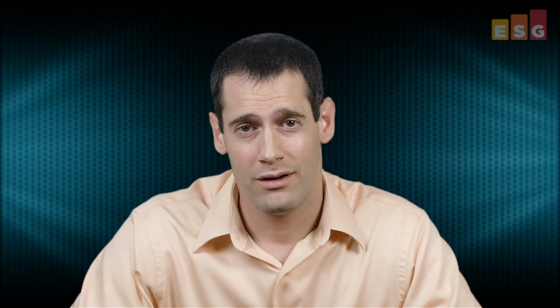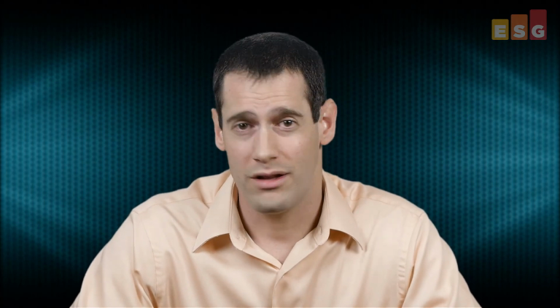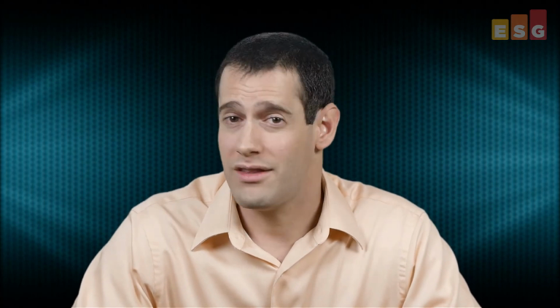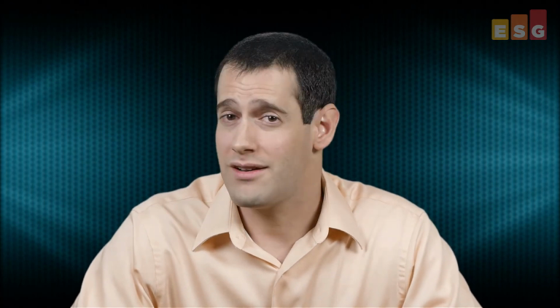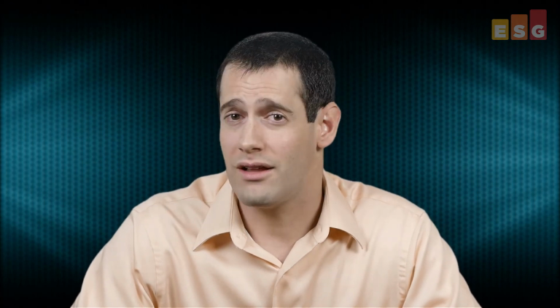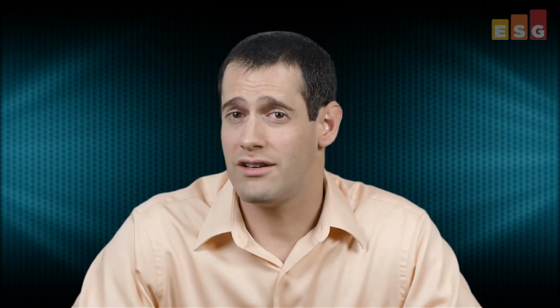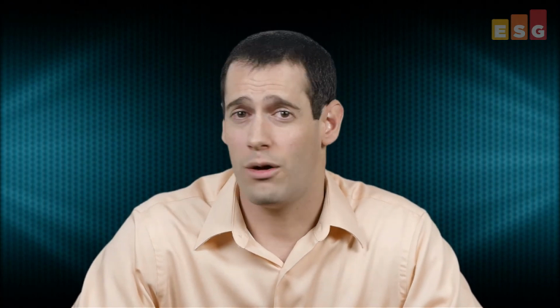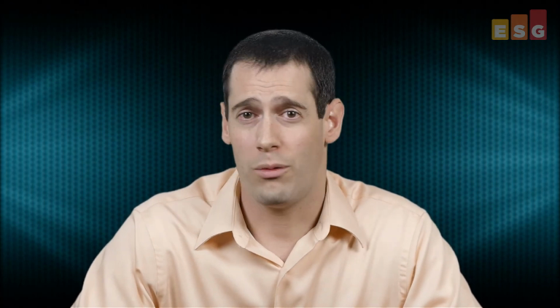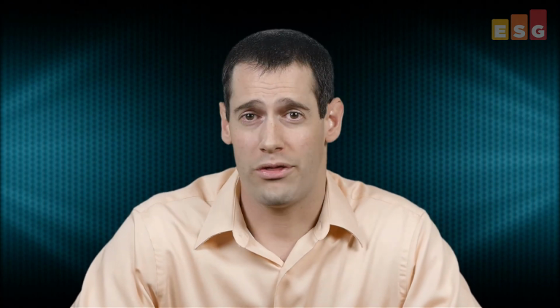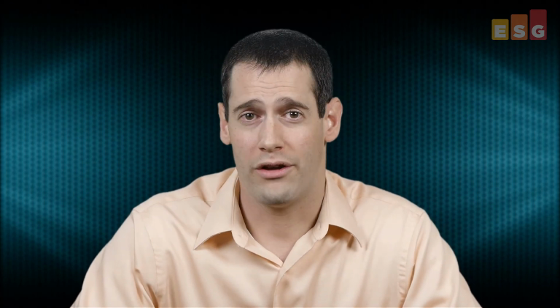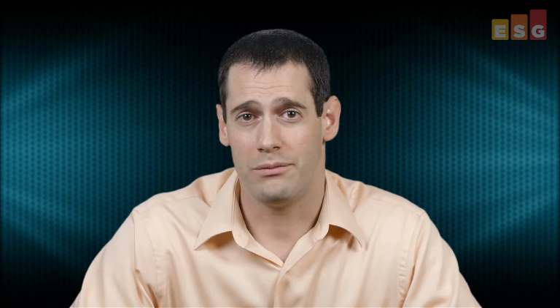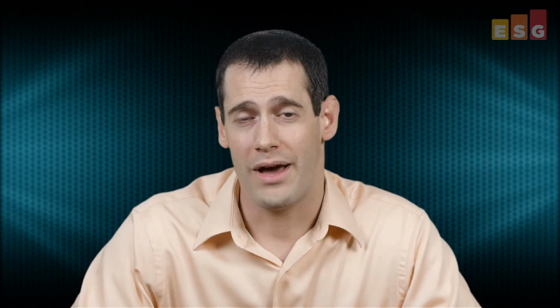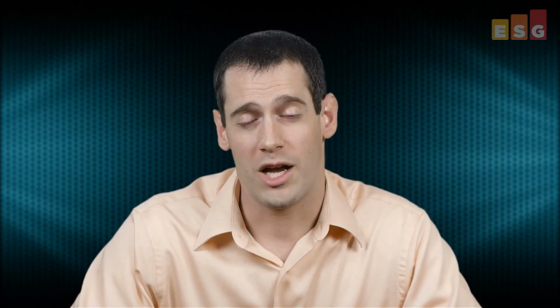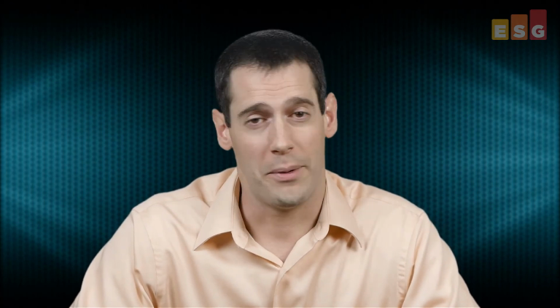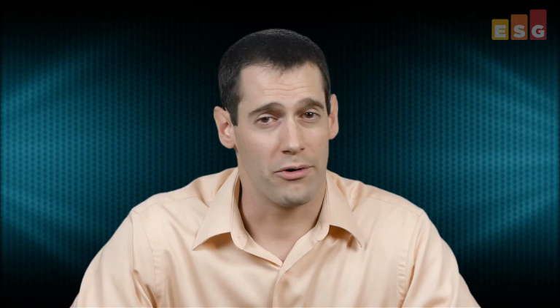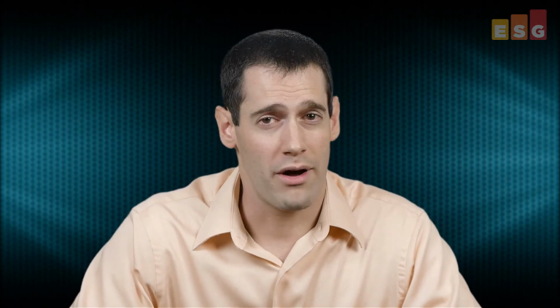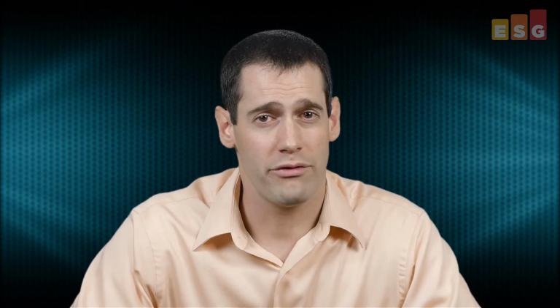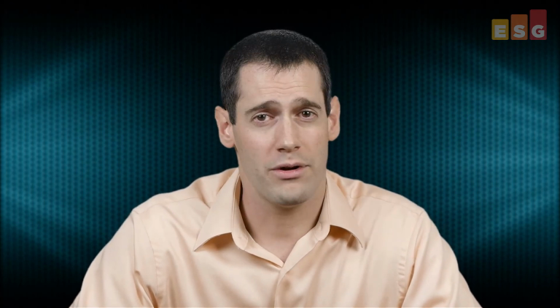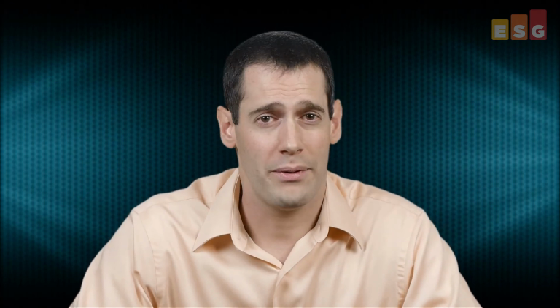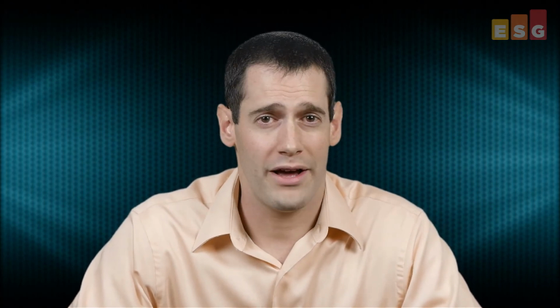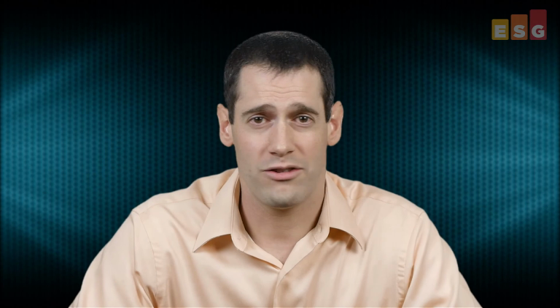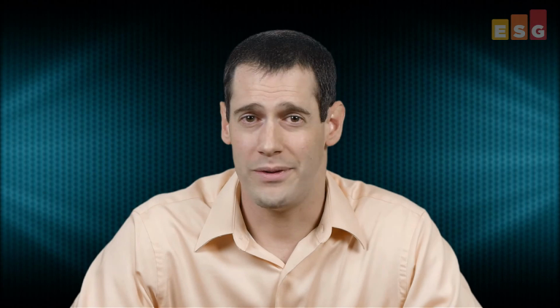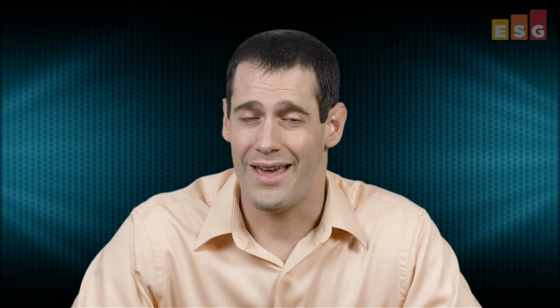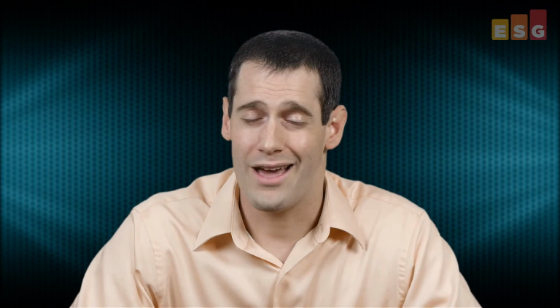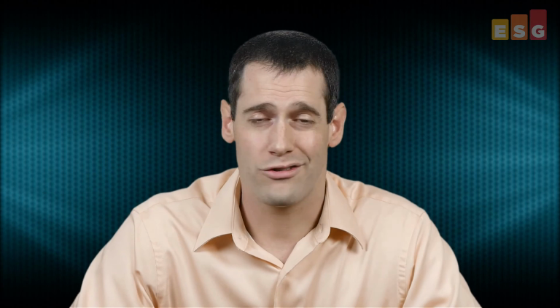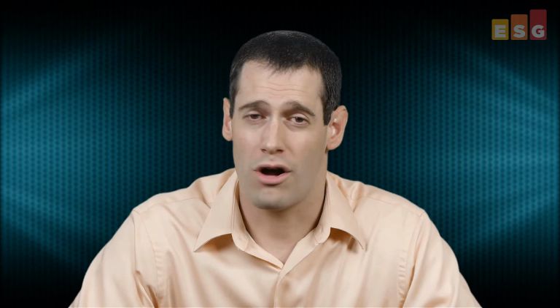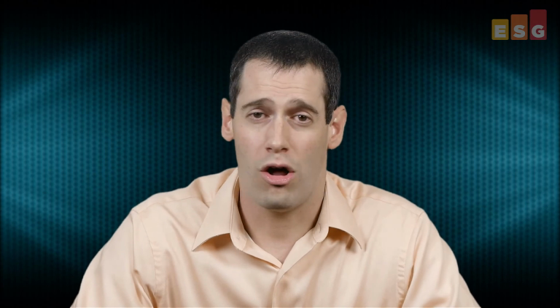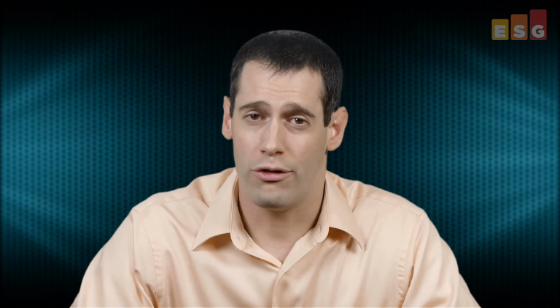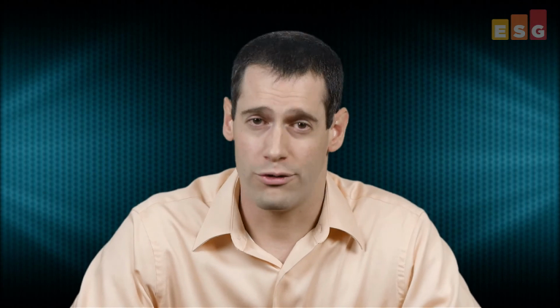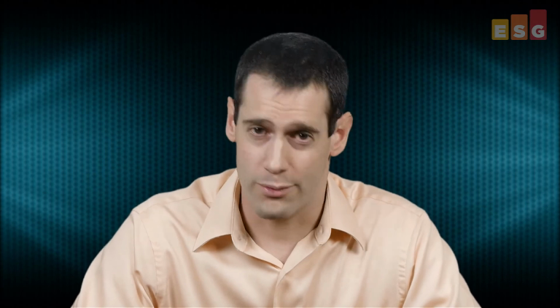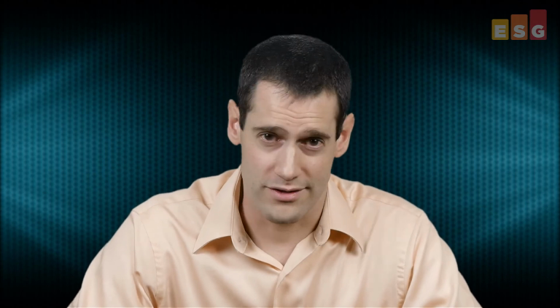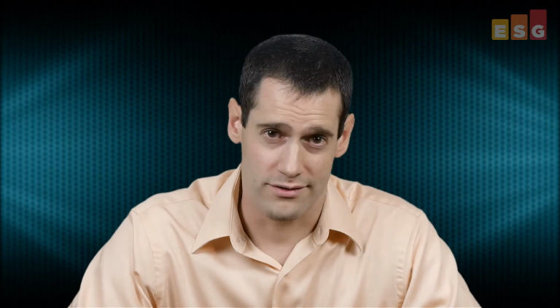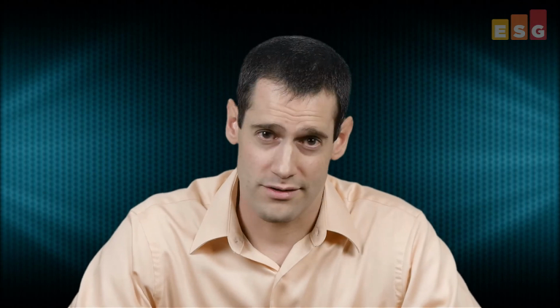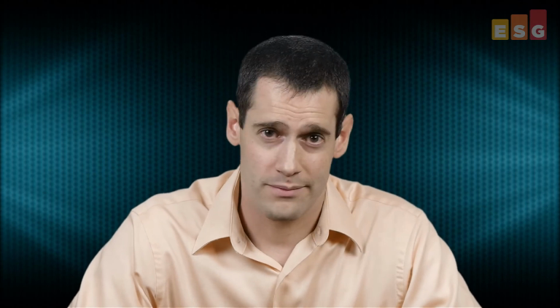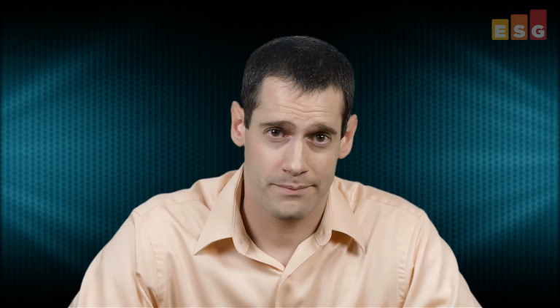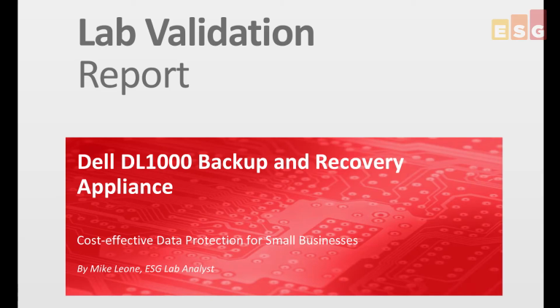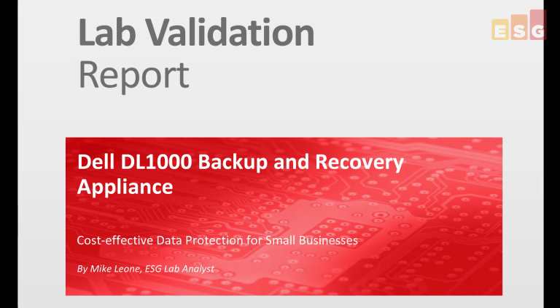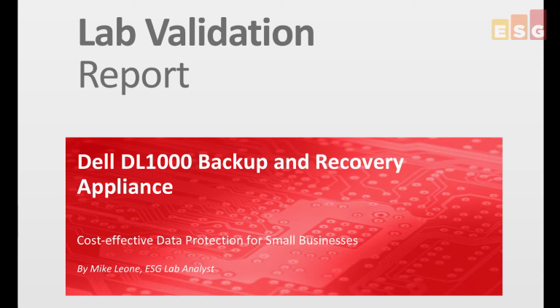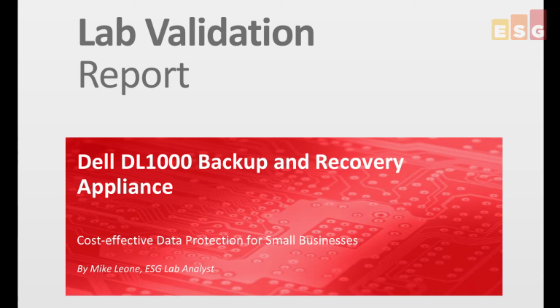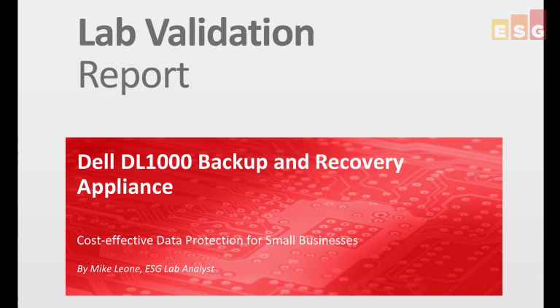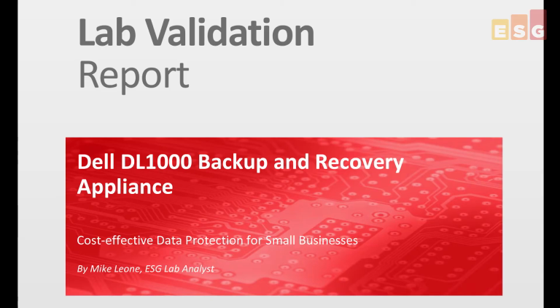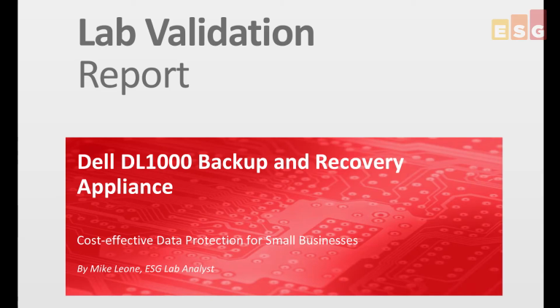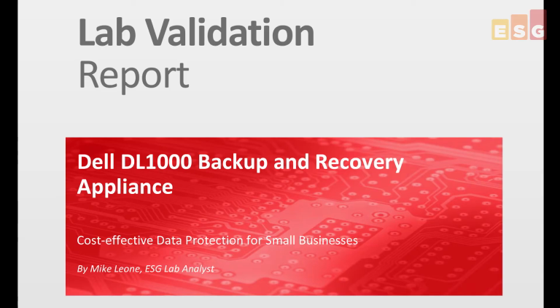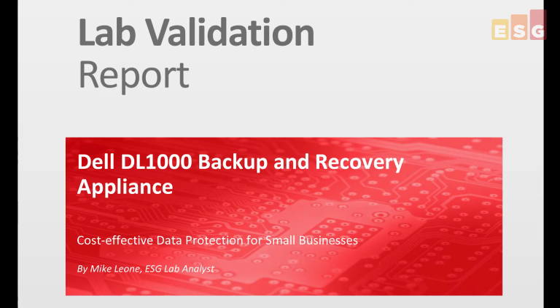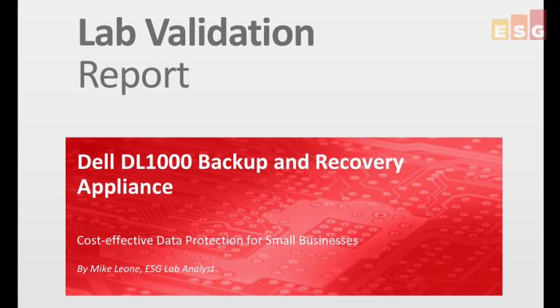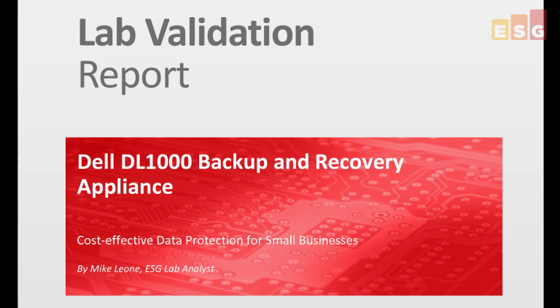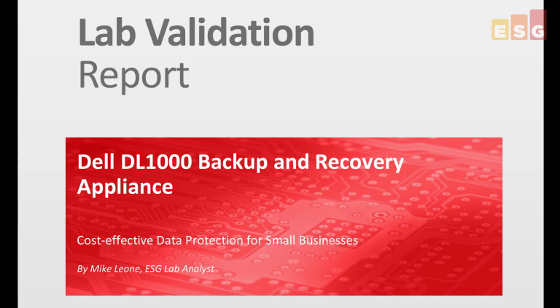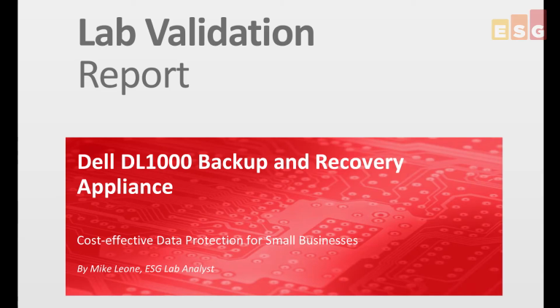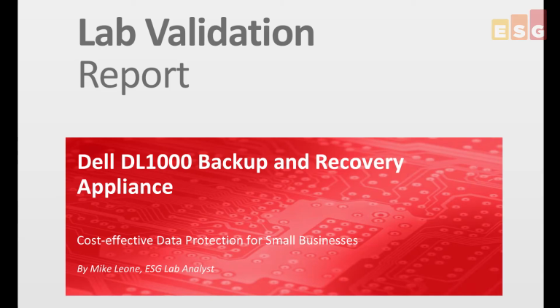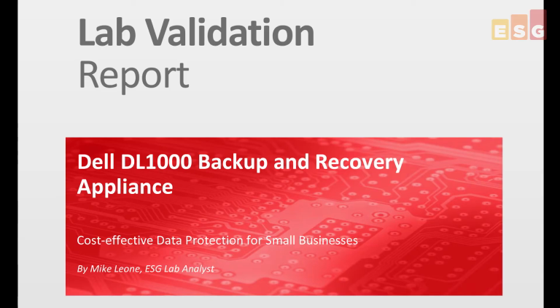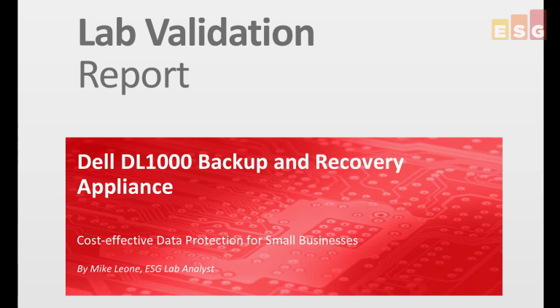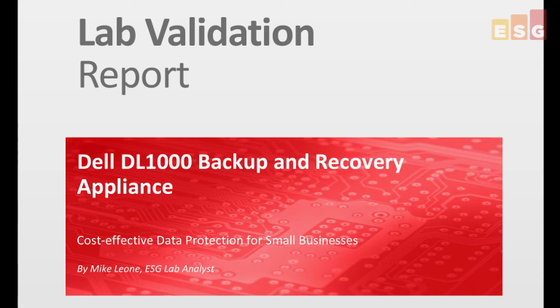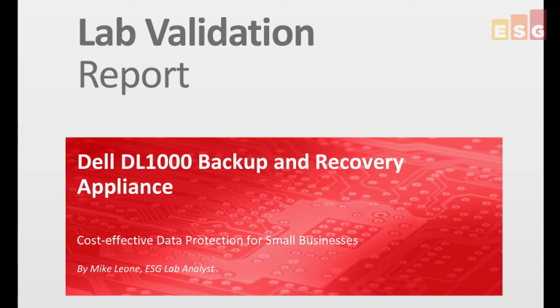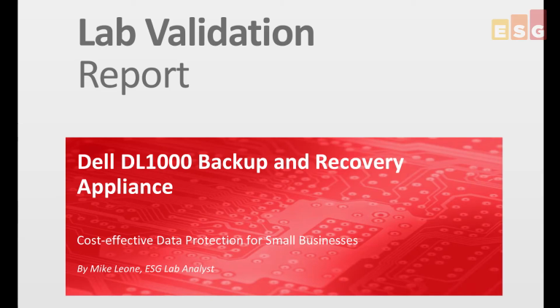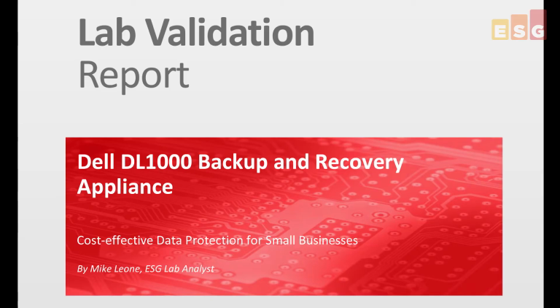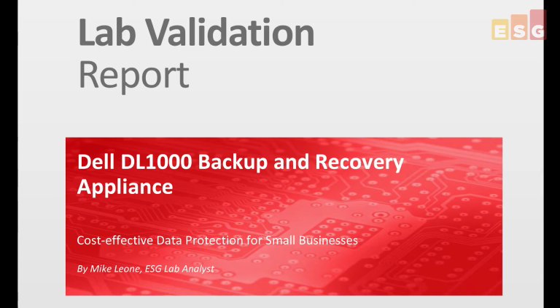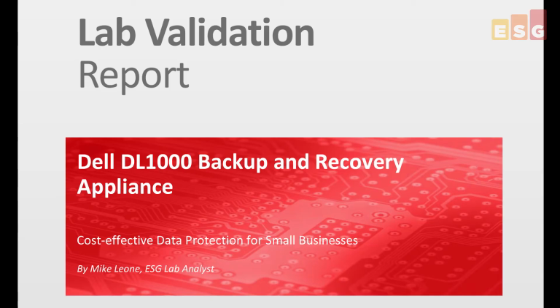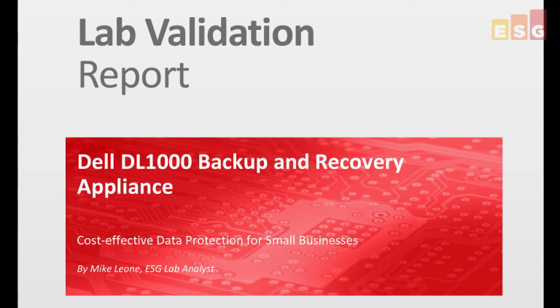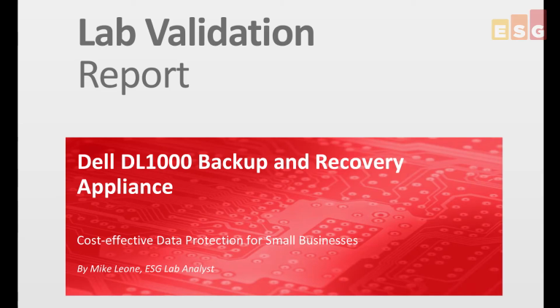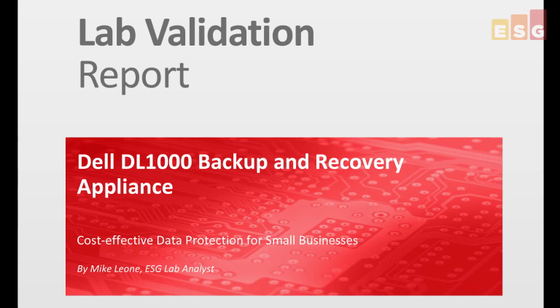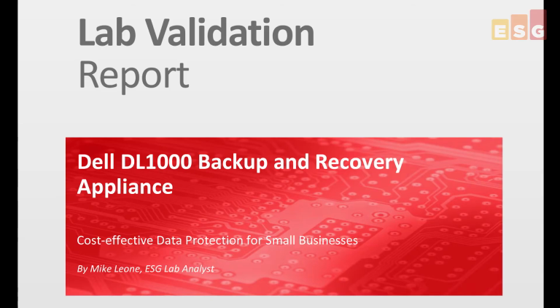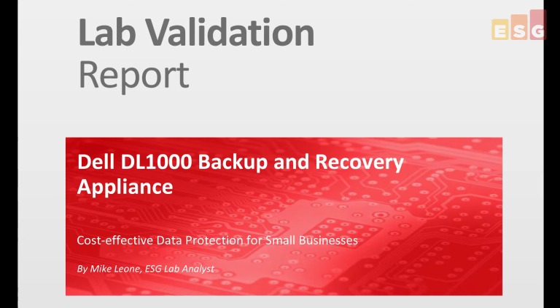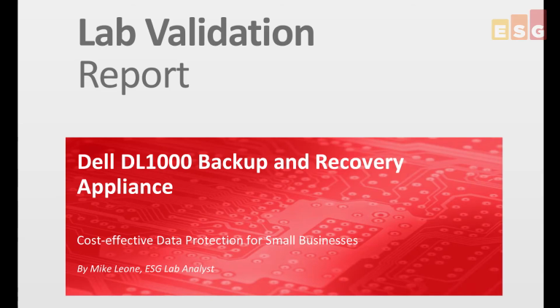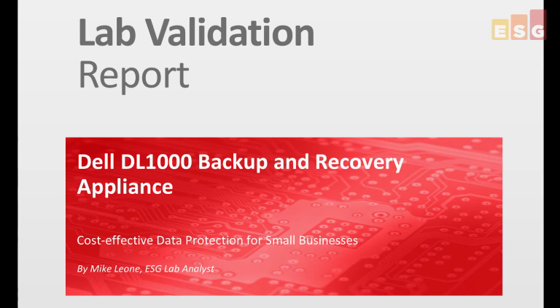Are you protected both locally and remotely? Let the Dell DL1000 backup and recovery appliance be the answer to all those questions. If you'd like to learn more, read the full report on ESG's website.